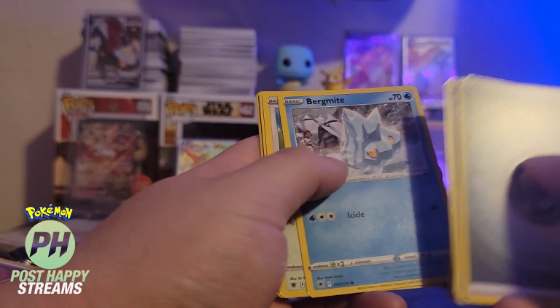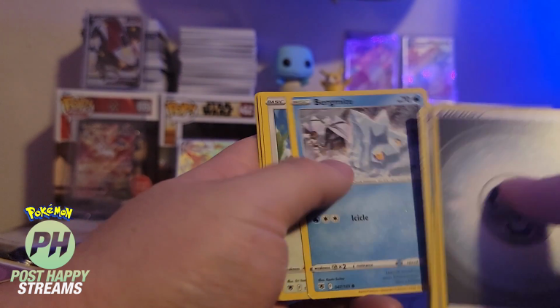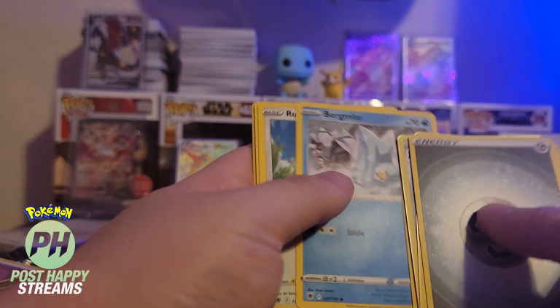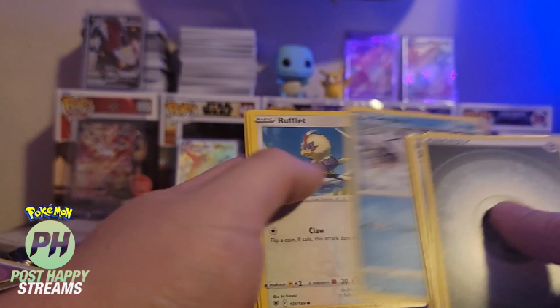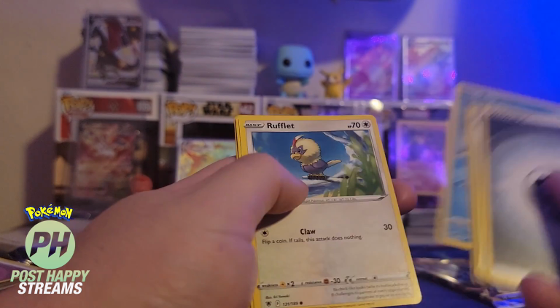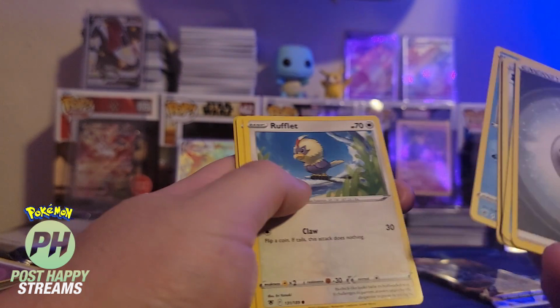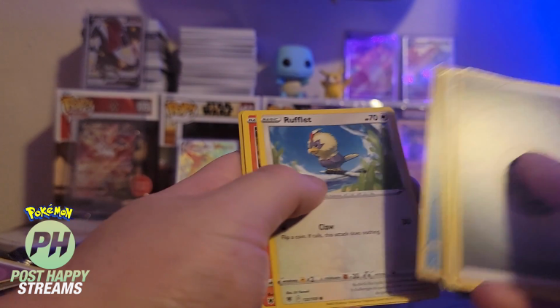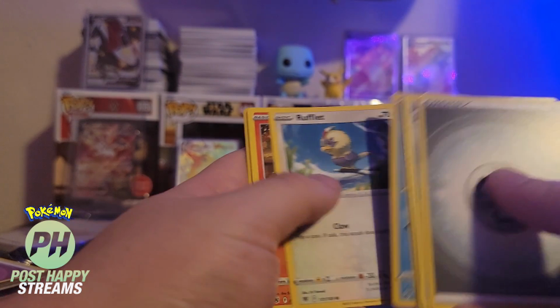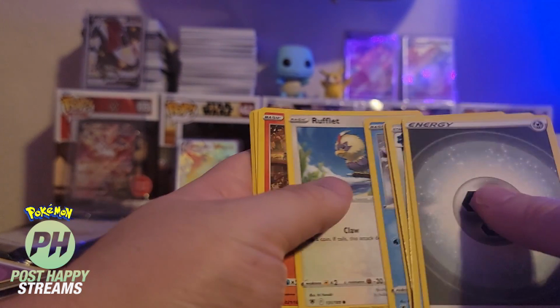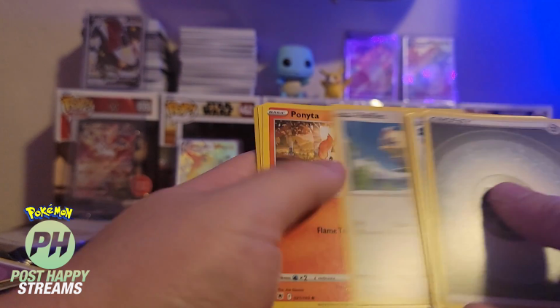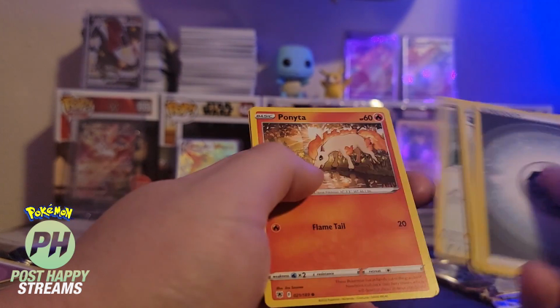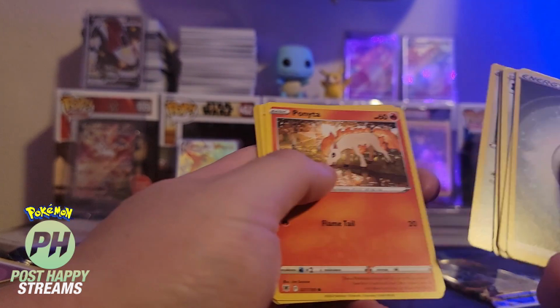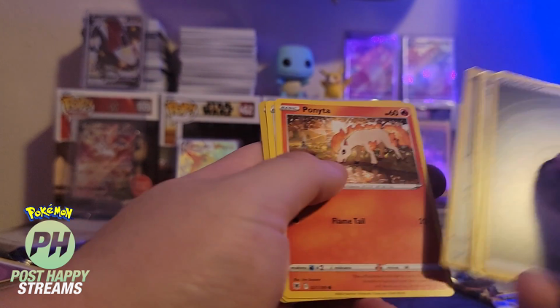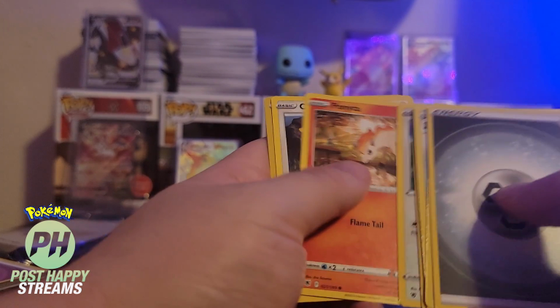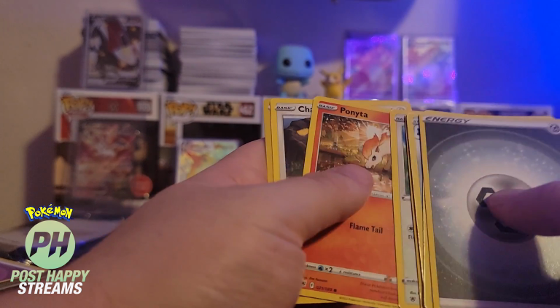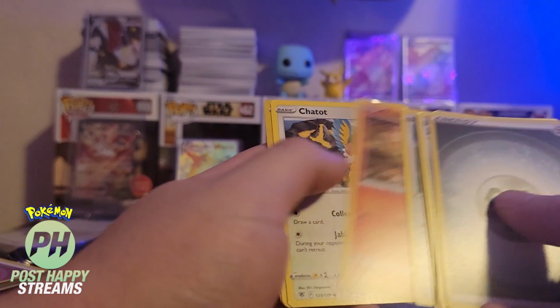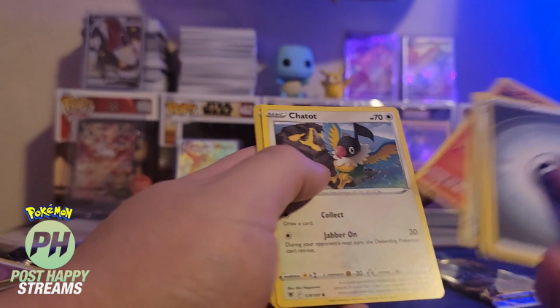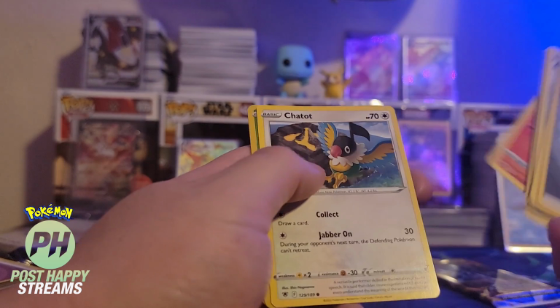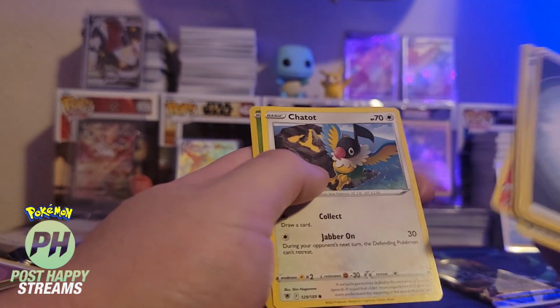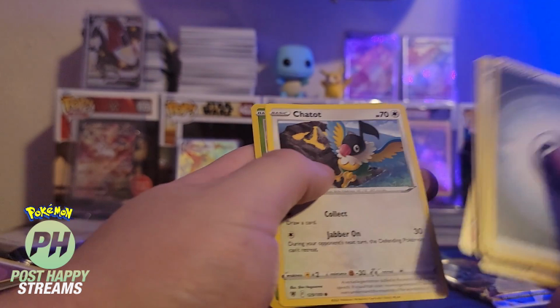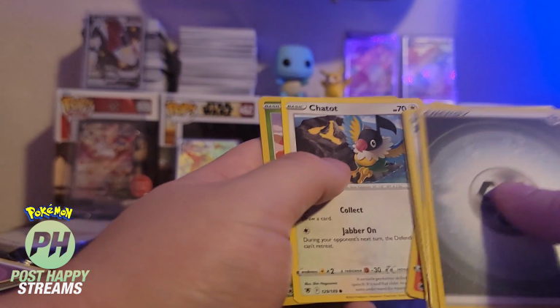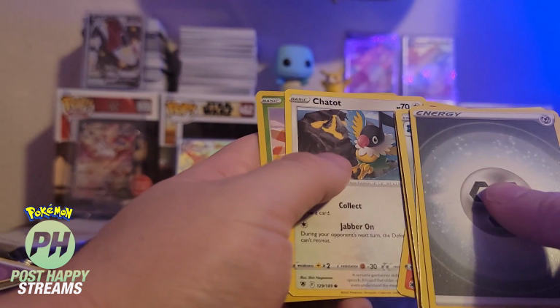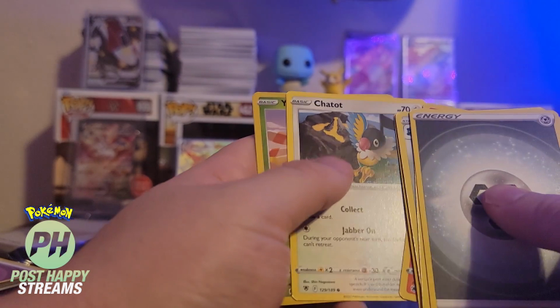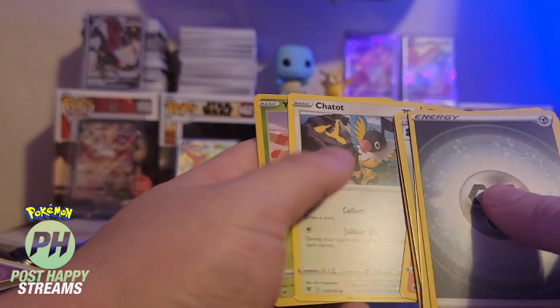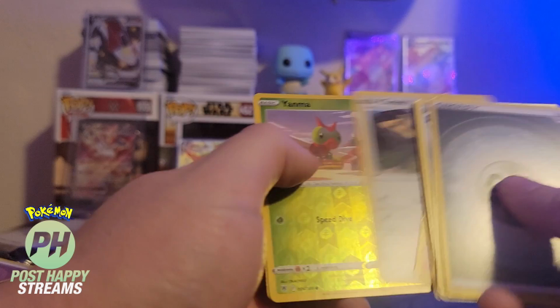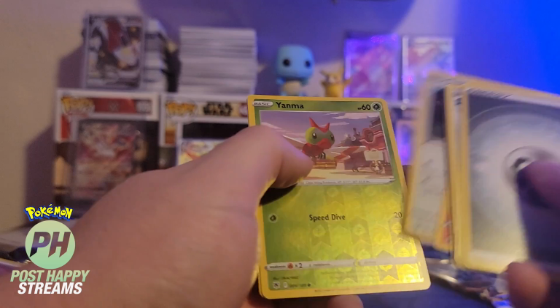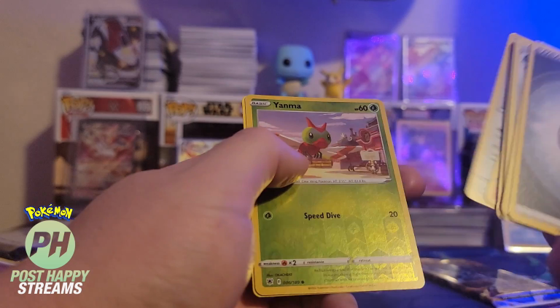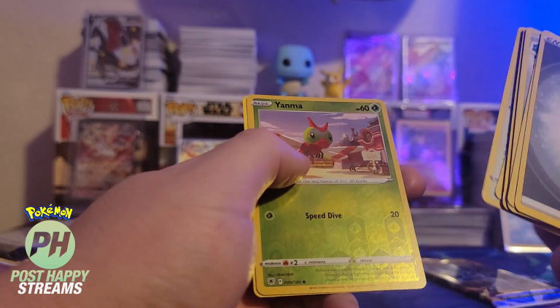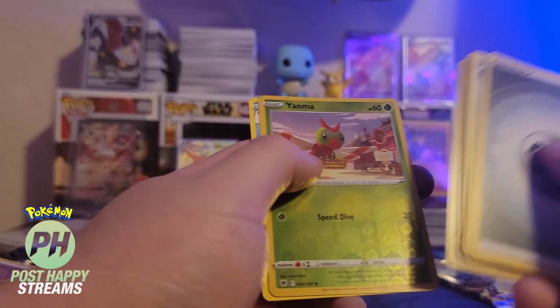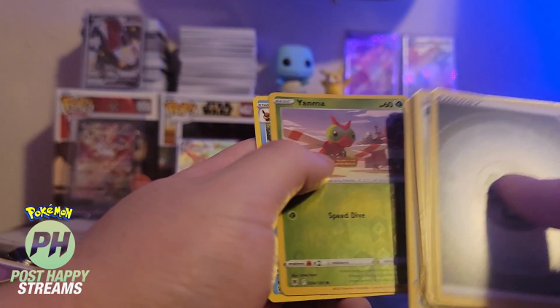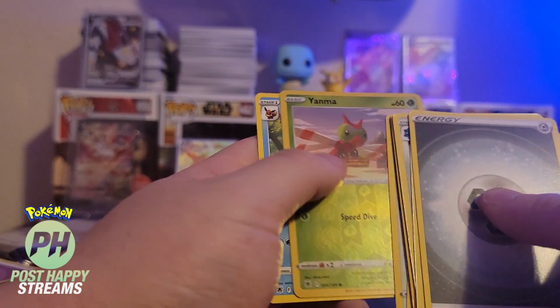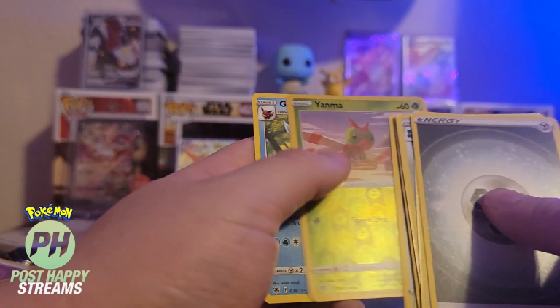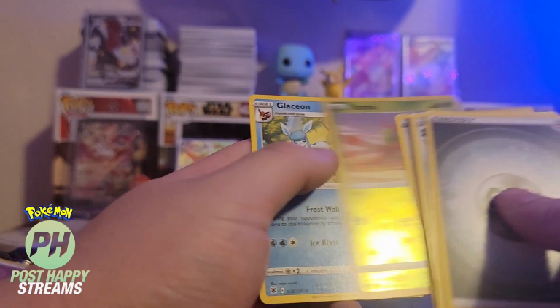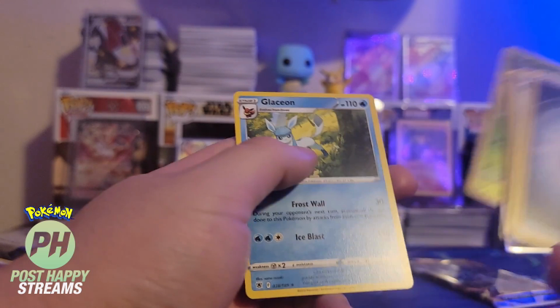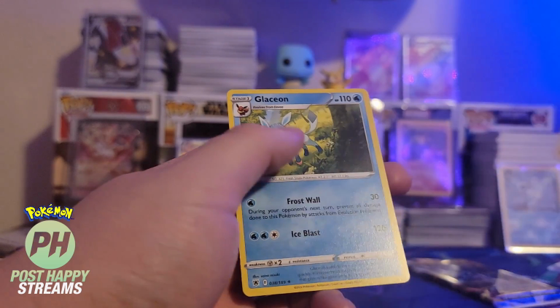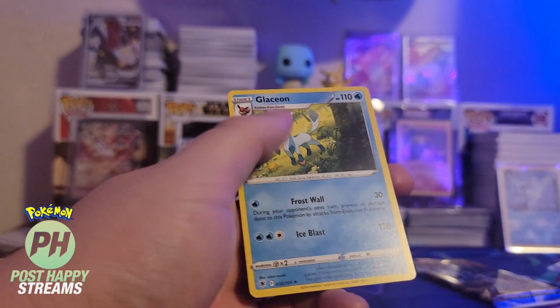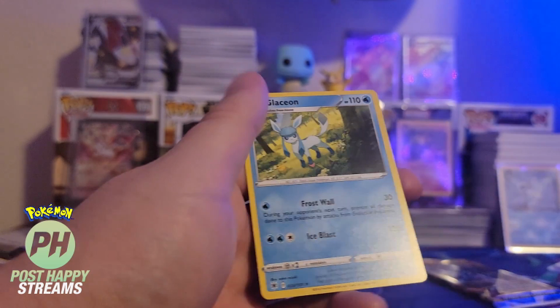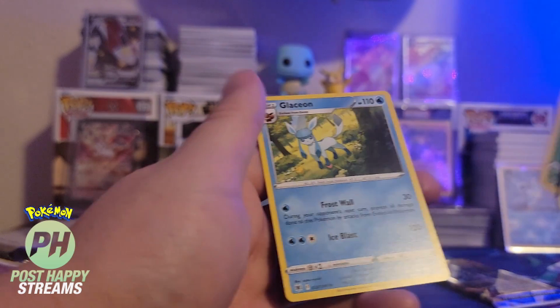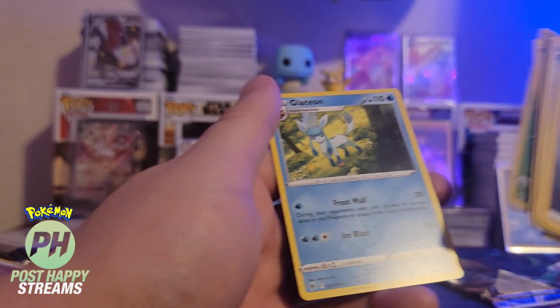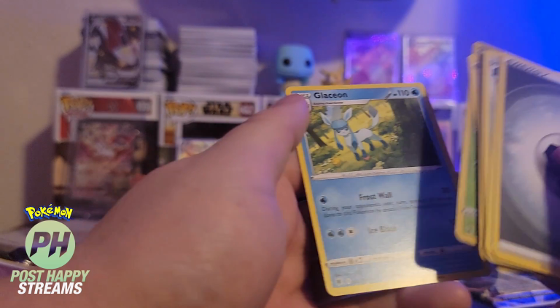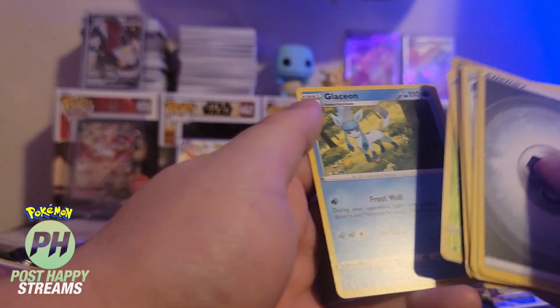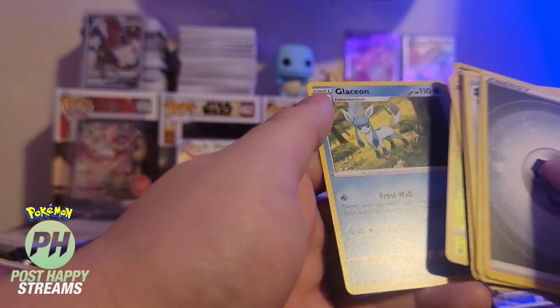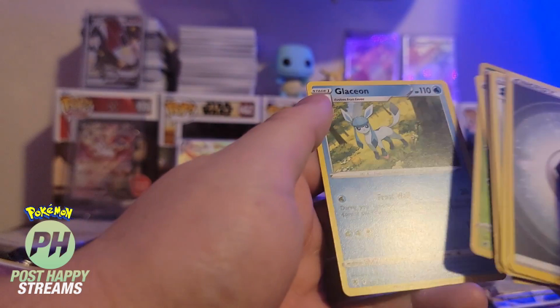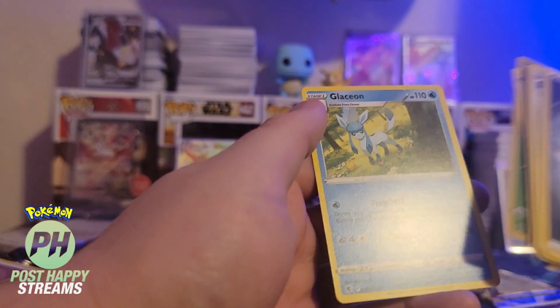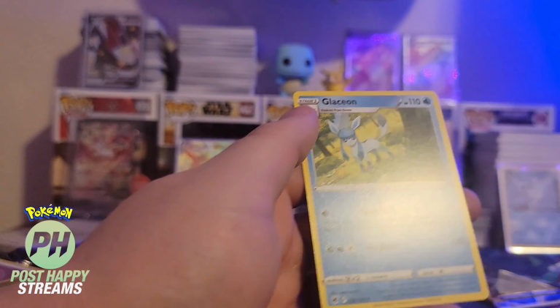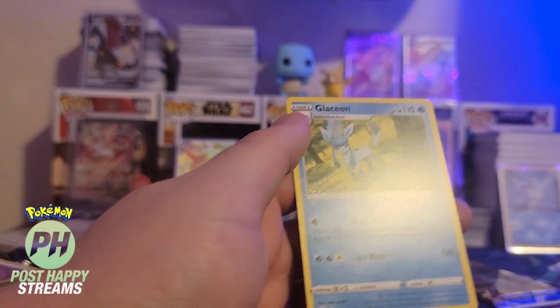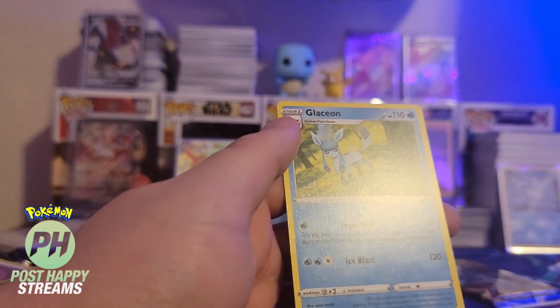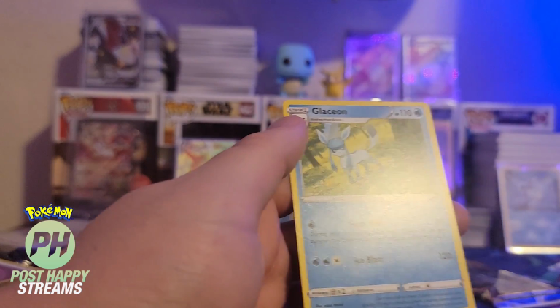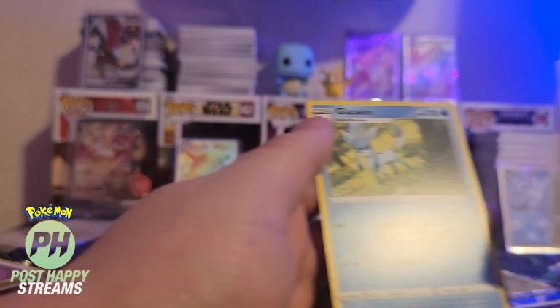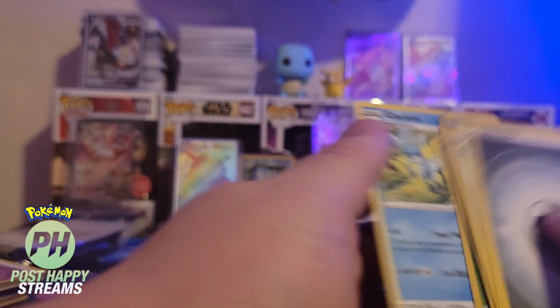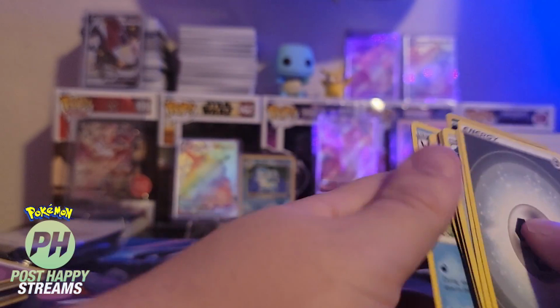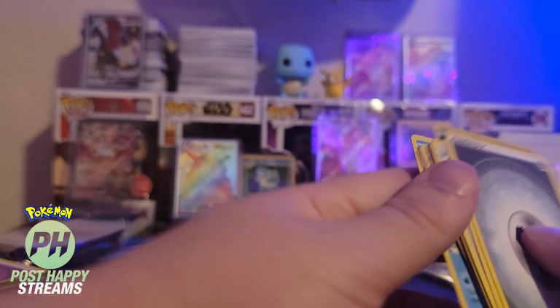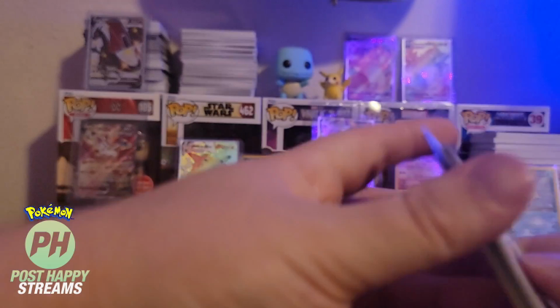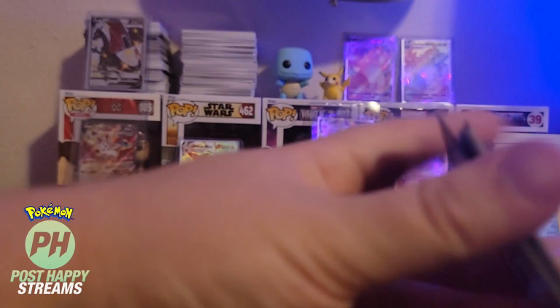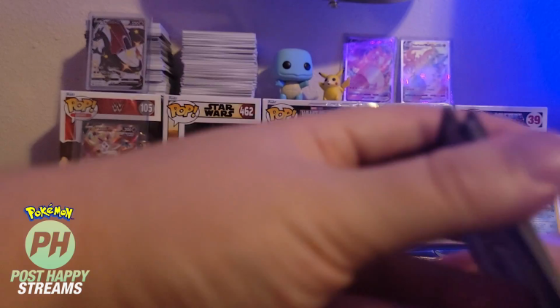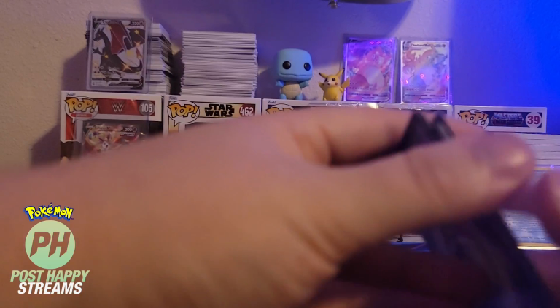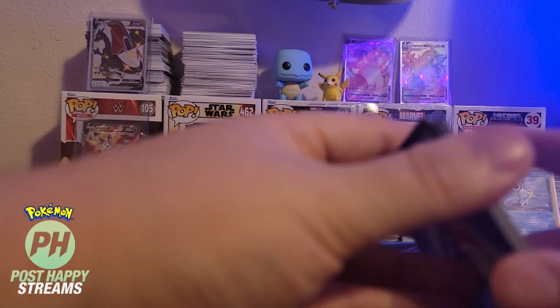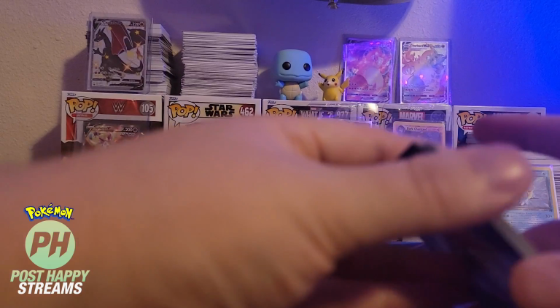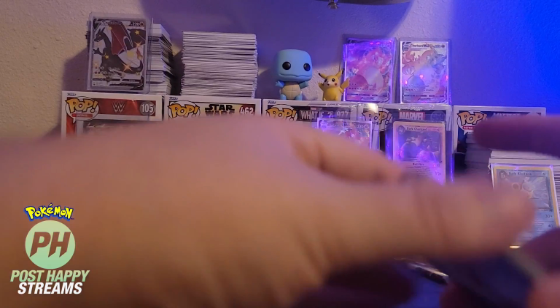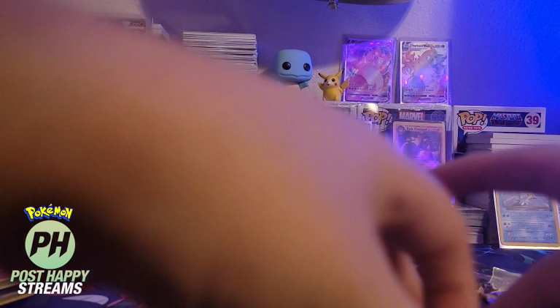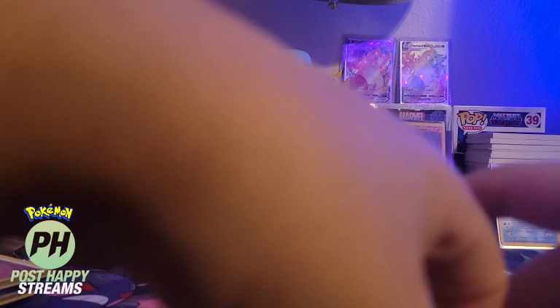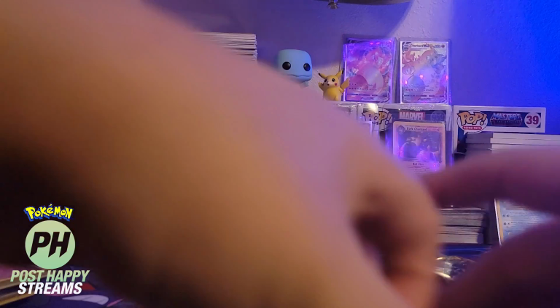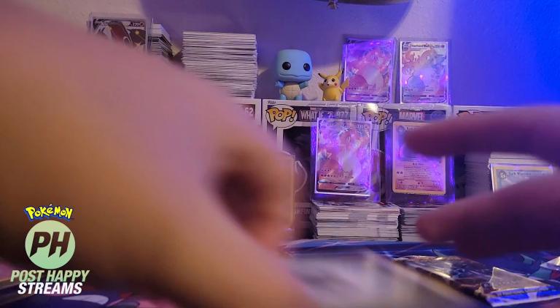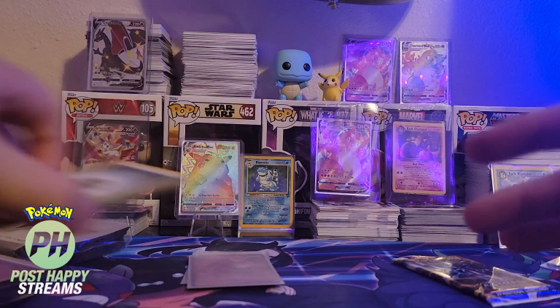Growlithe, Bergamite, Rufflet, Ponyta, Chattoyama, and Glaceon. It's adorable.